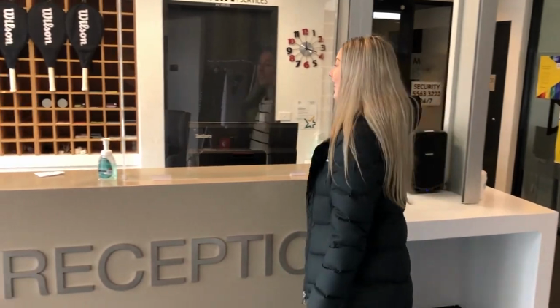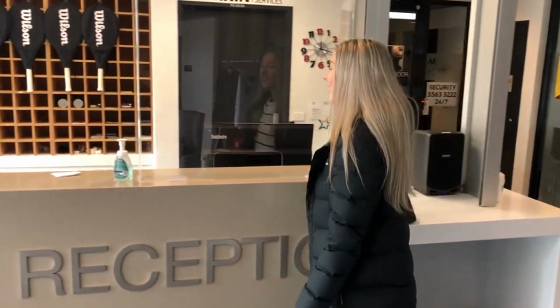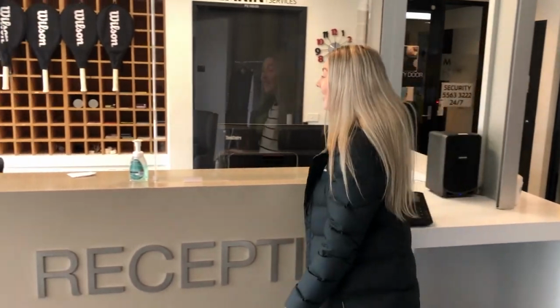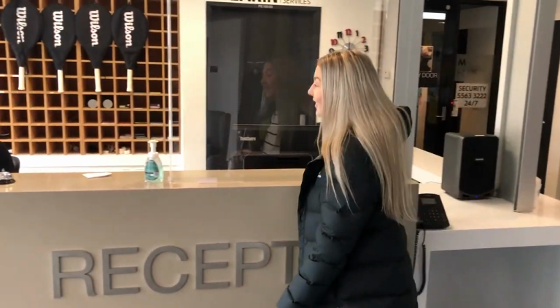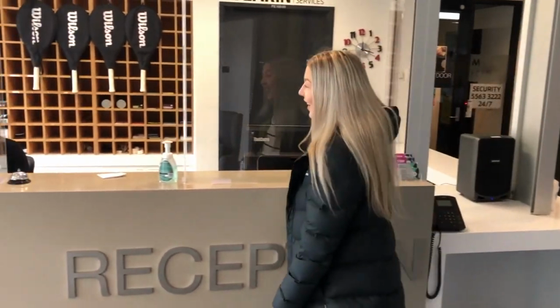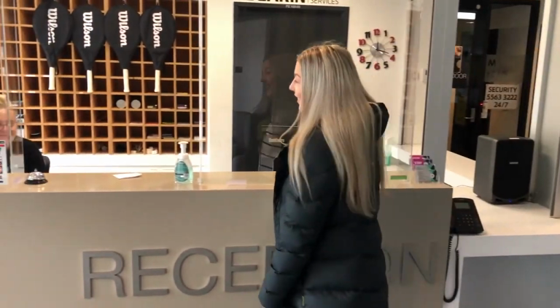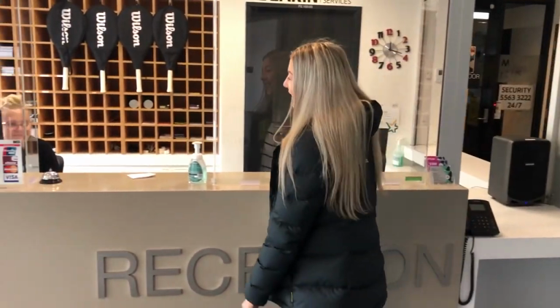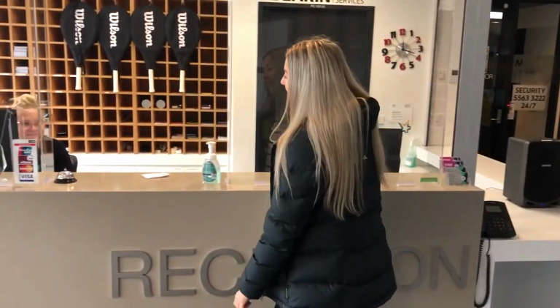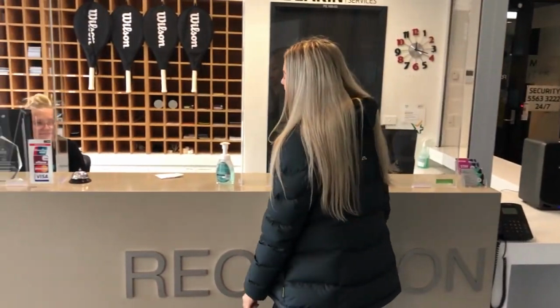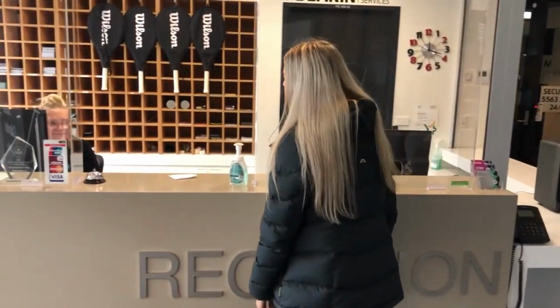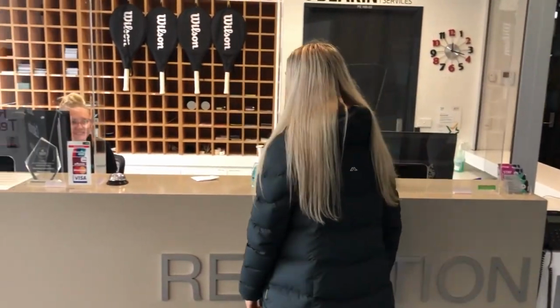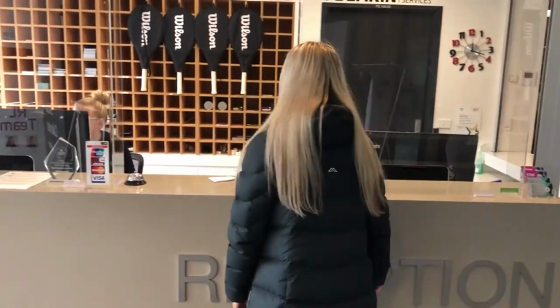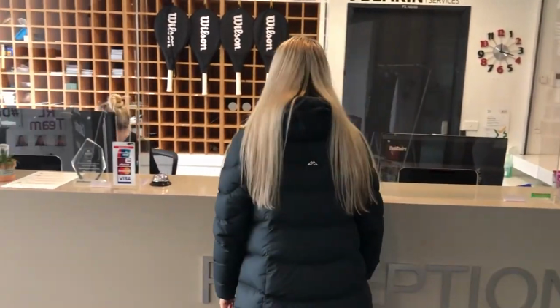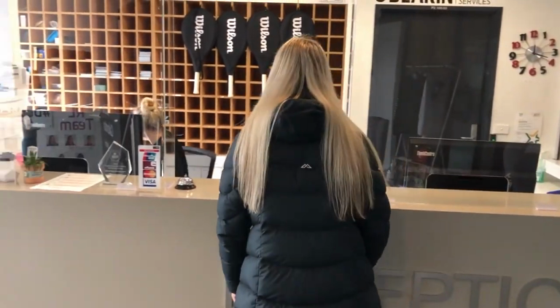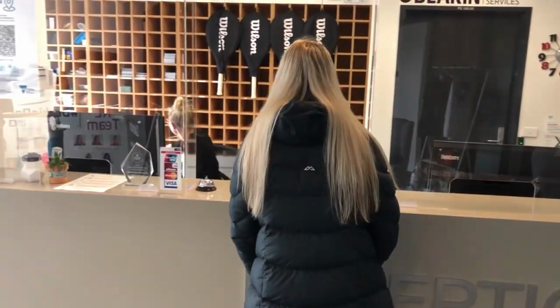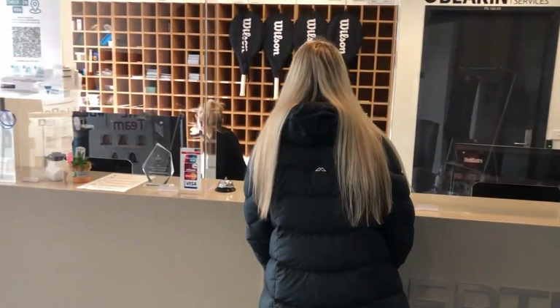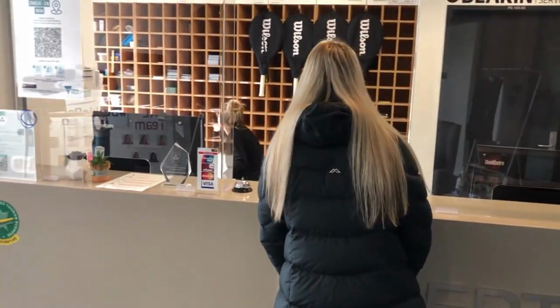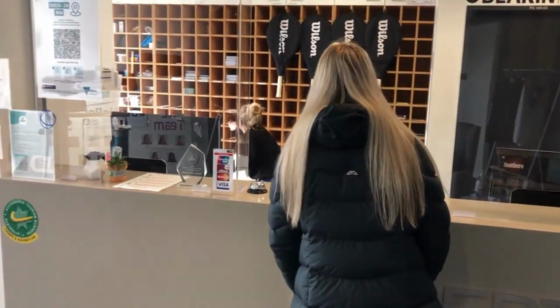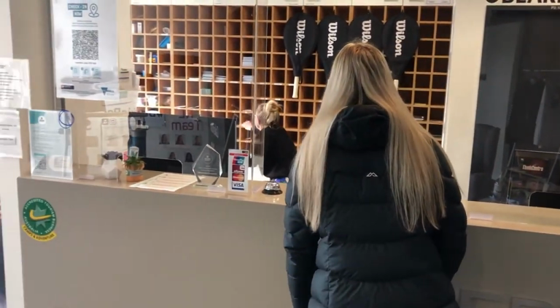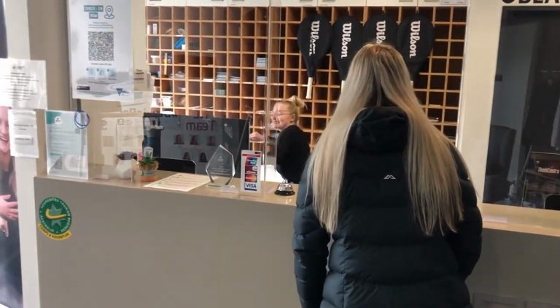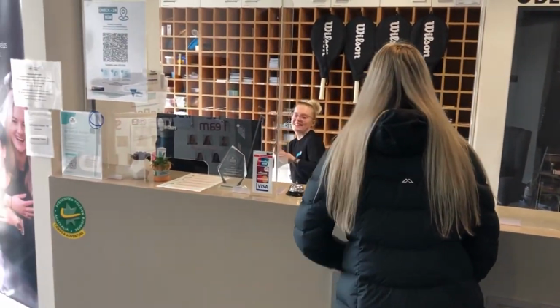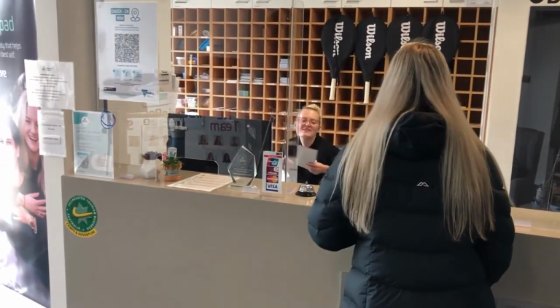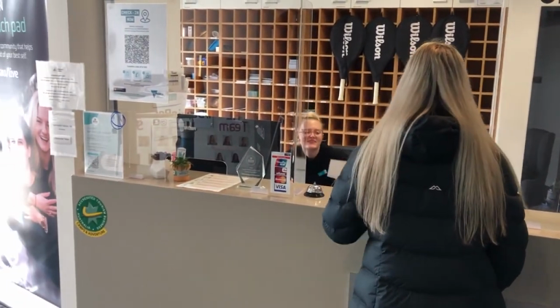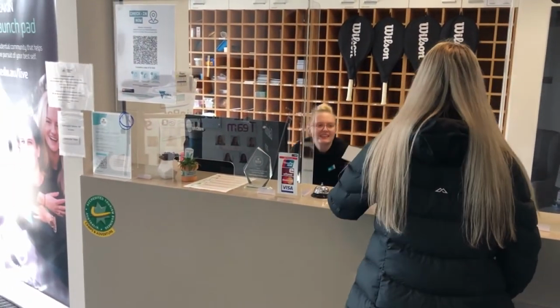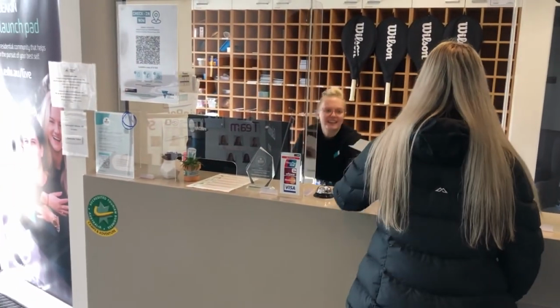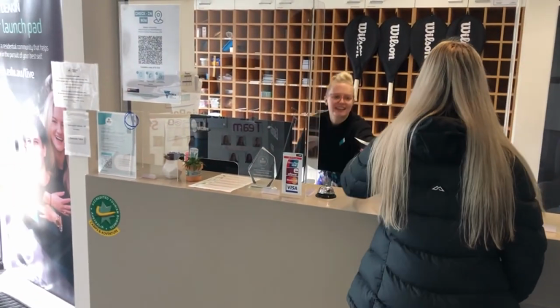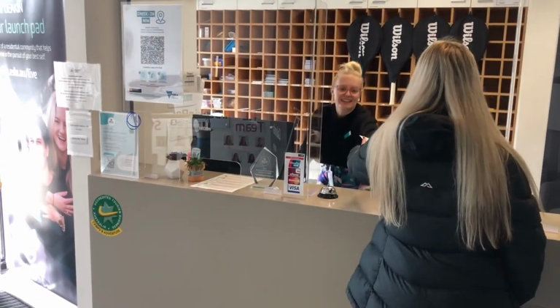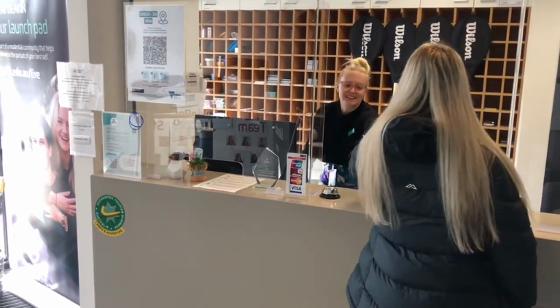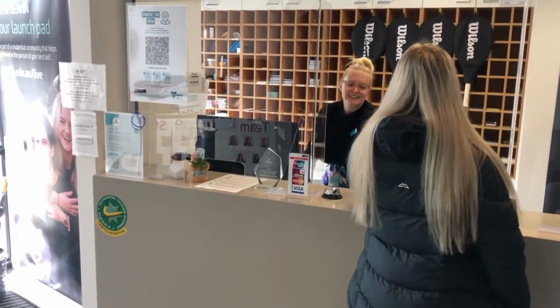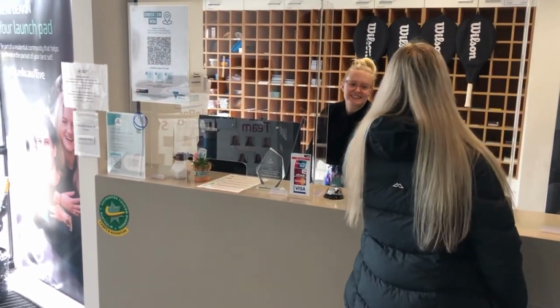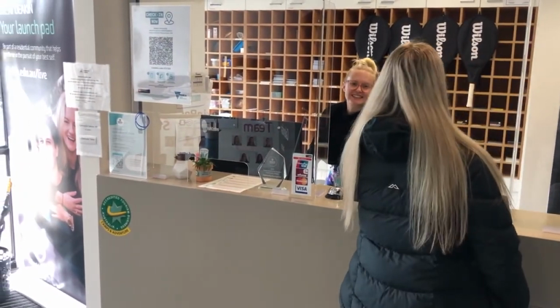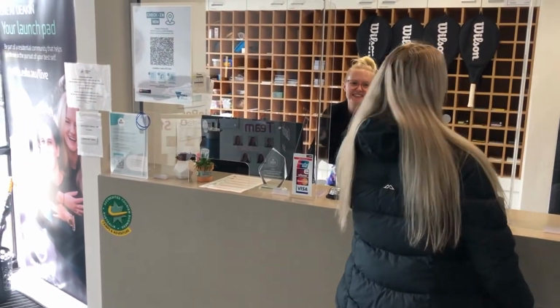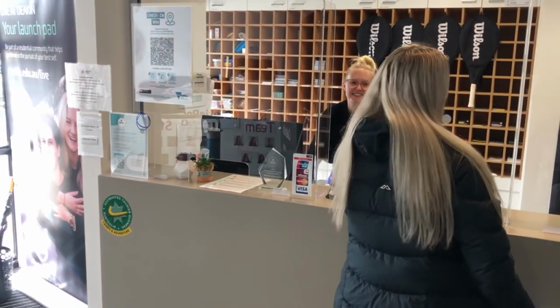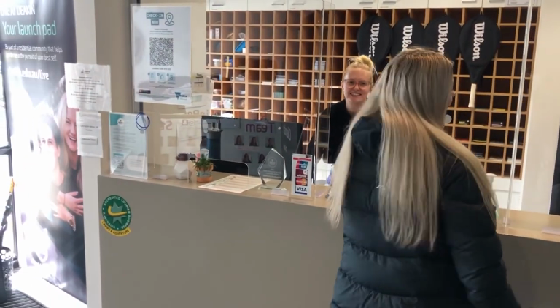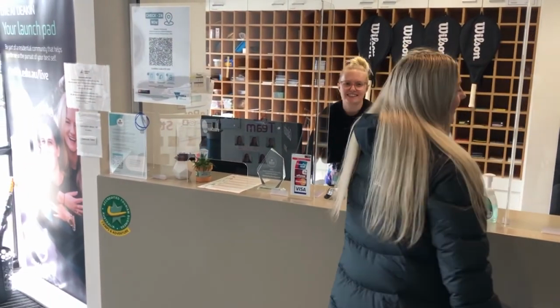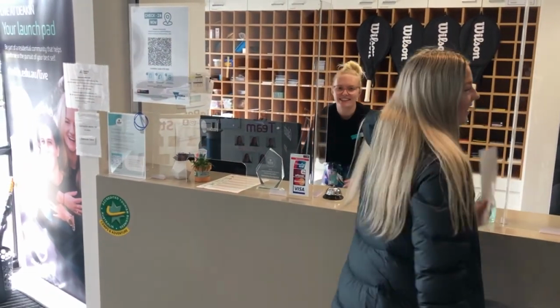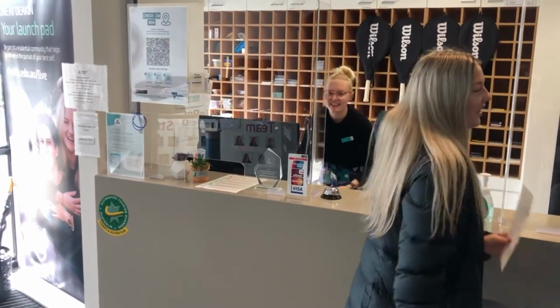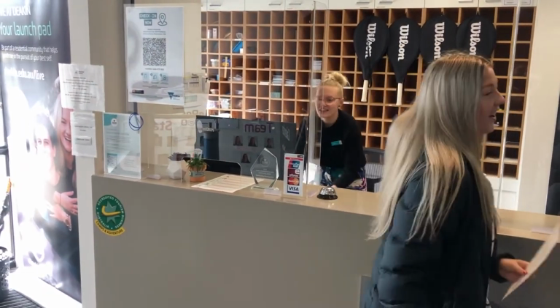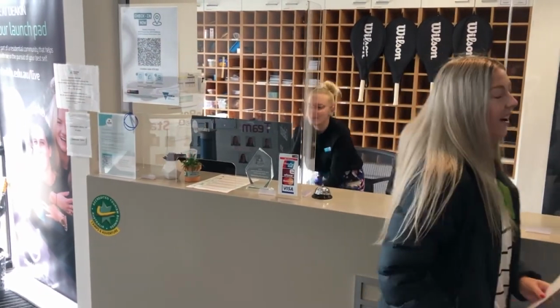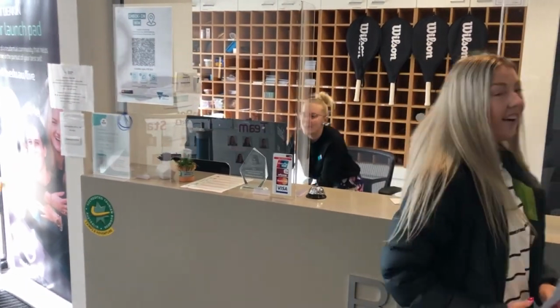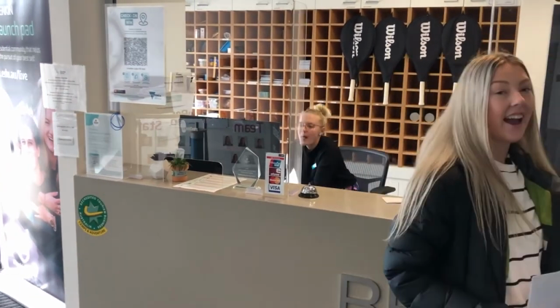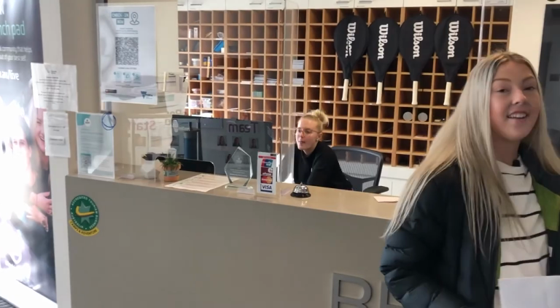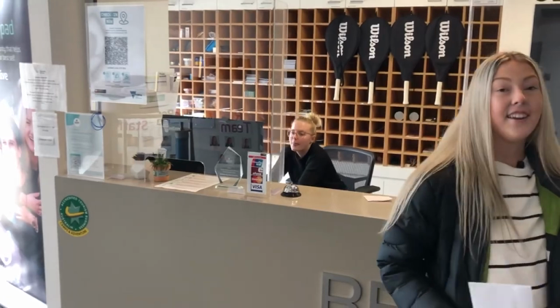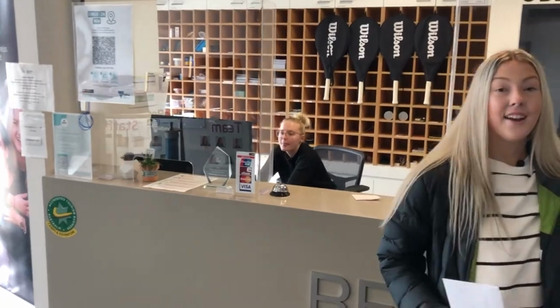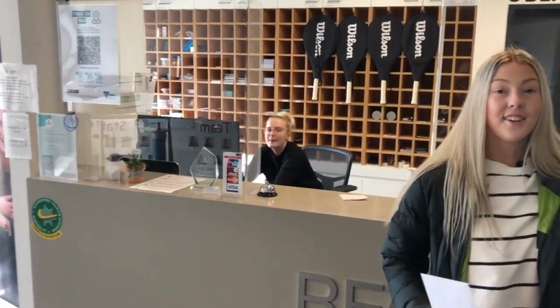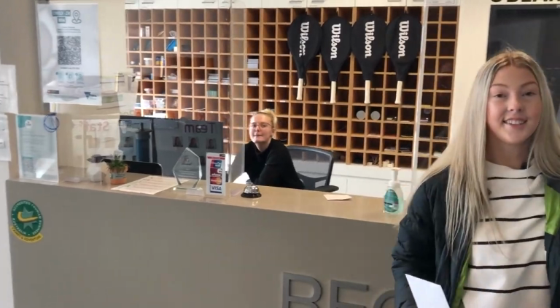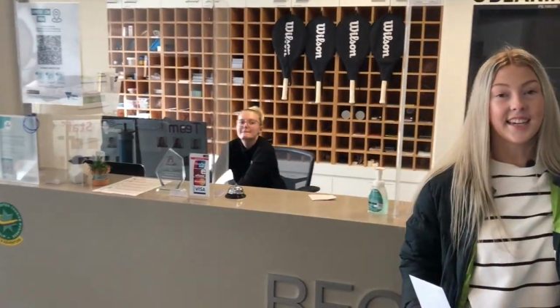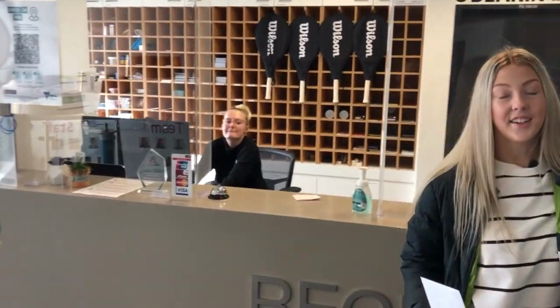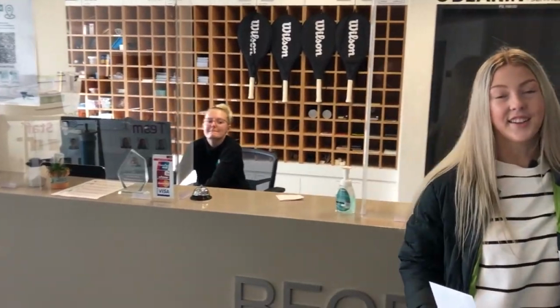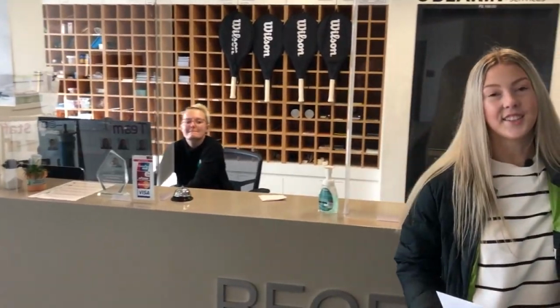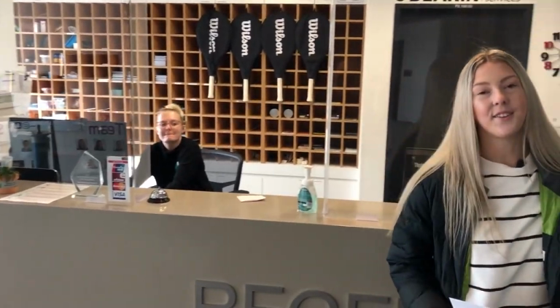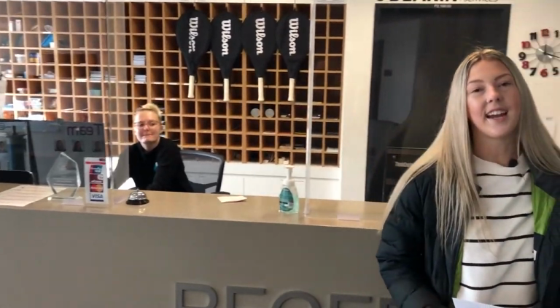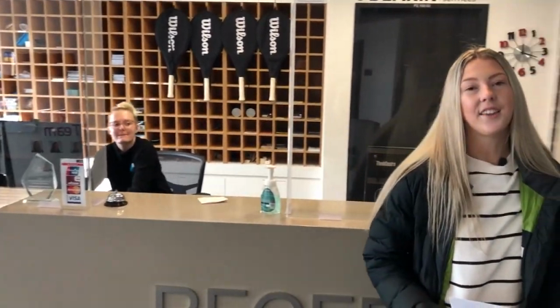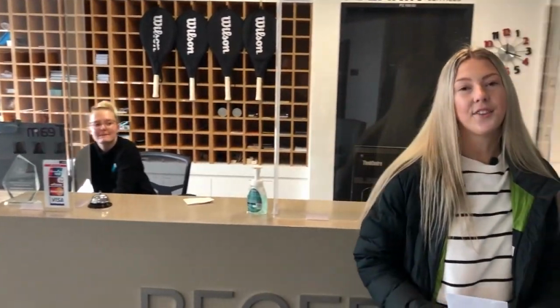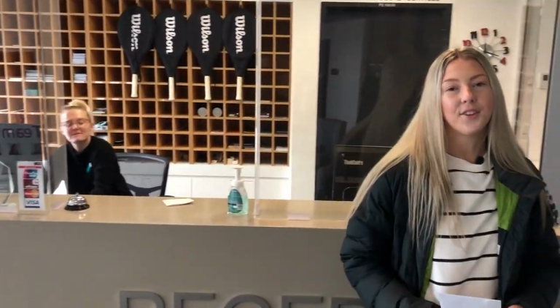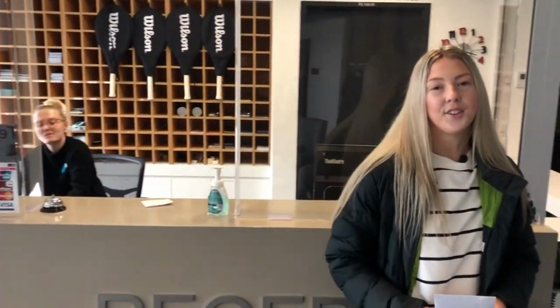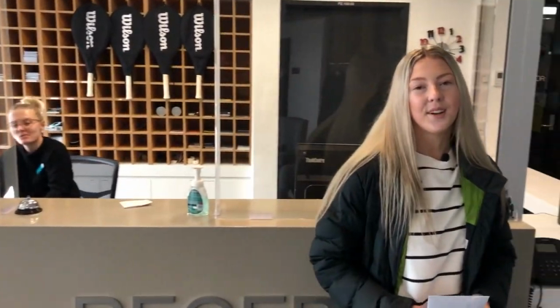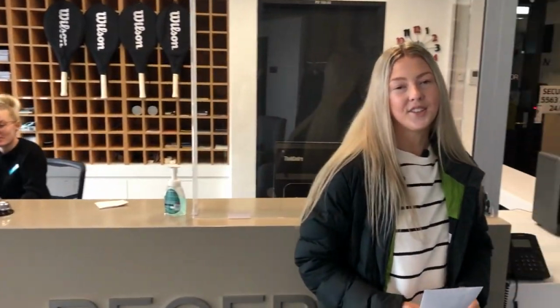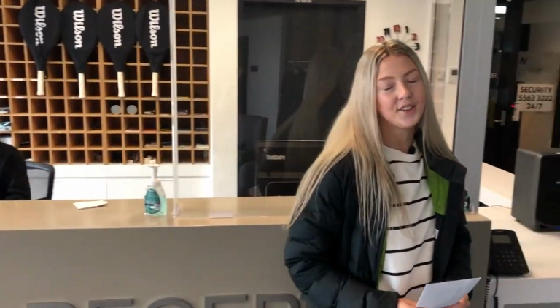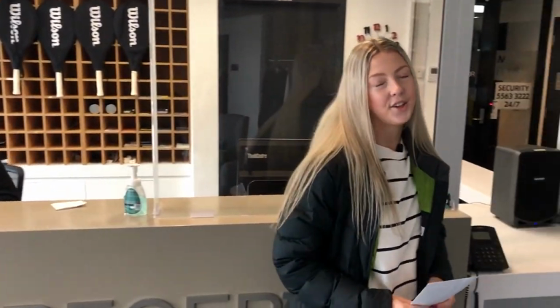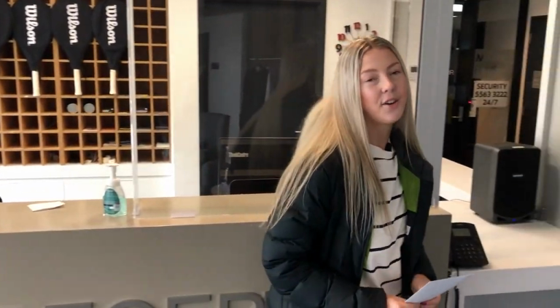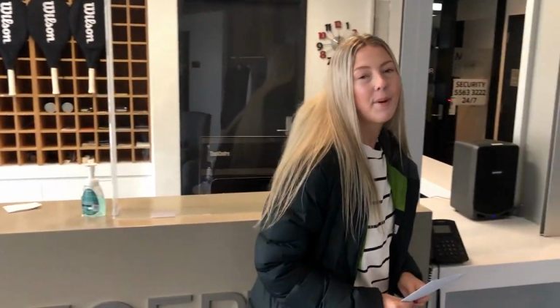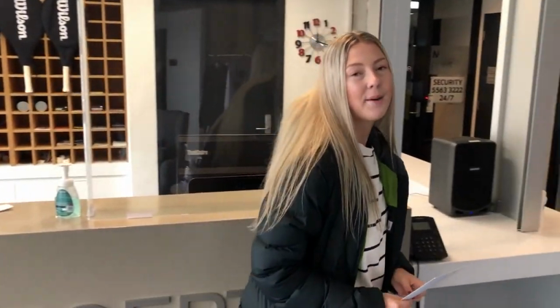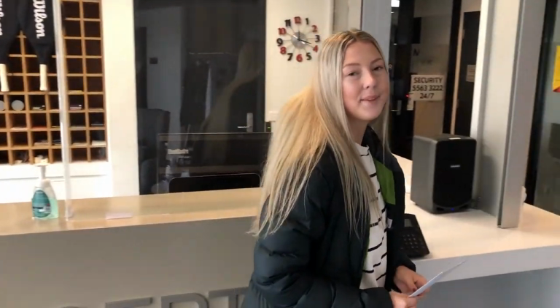Do I have any mail? Thanks so much. Now I'm going to take you this way through to my studio apartment.